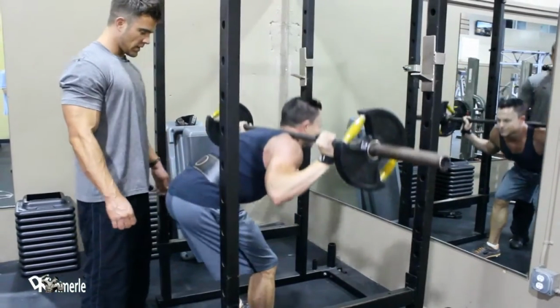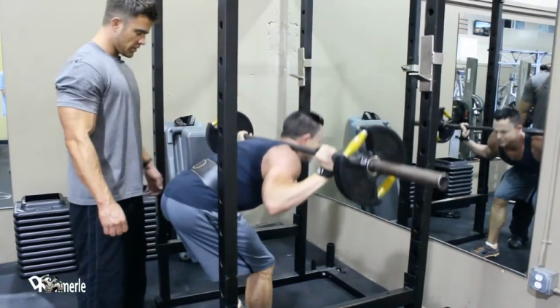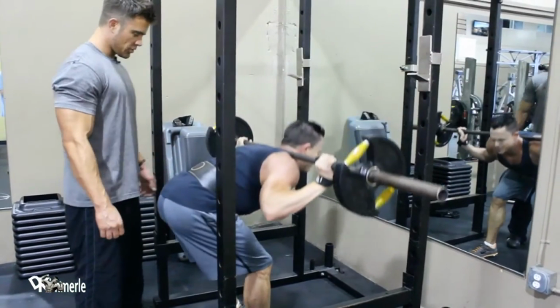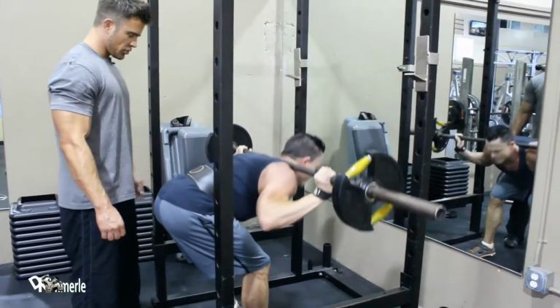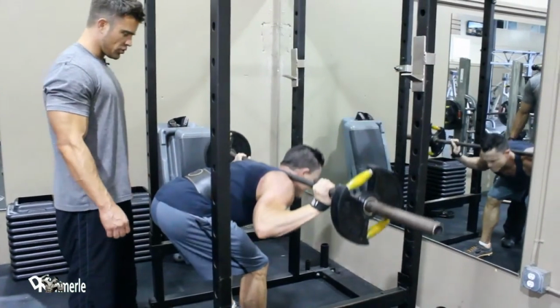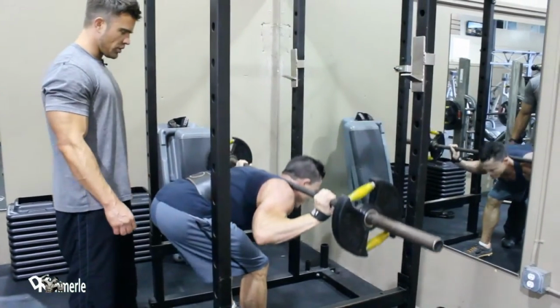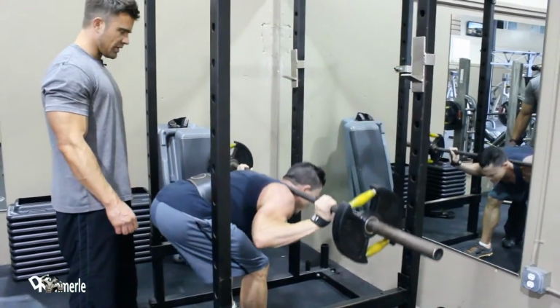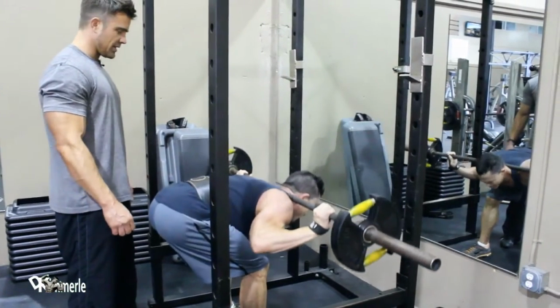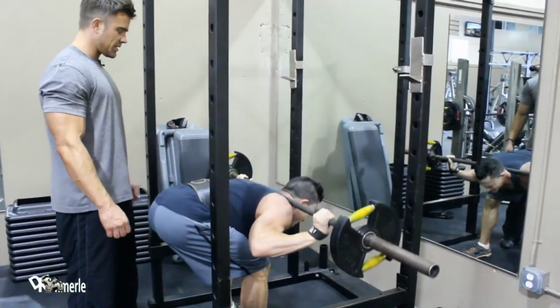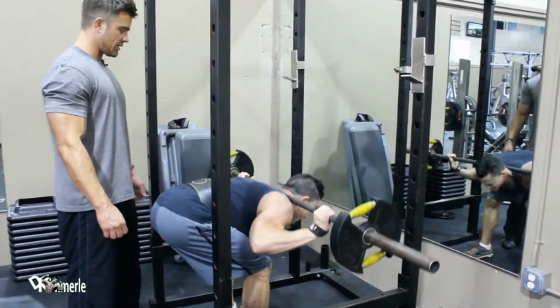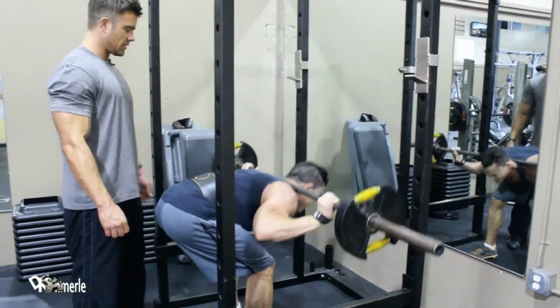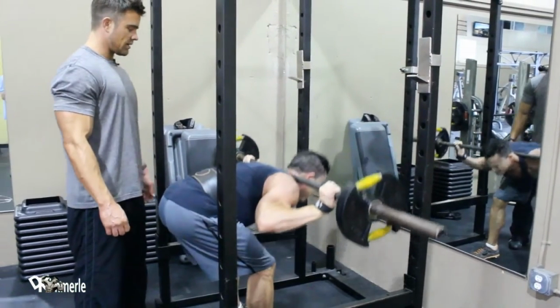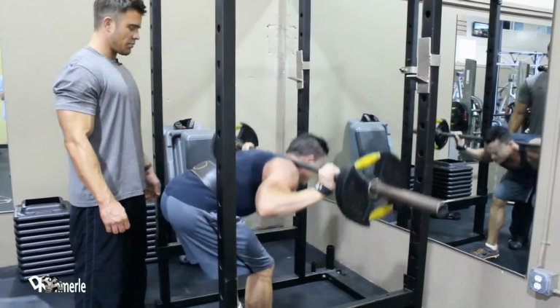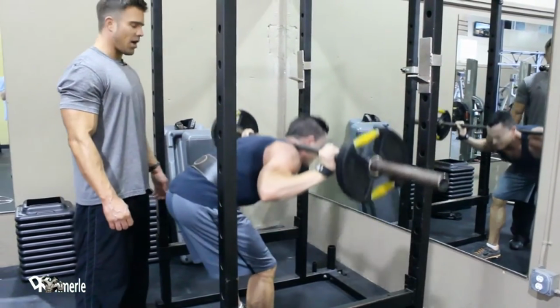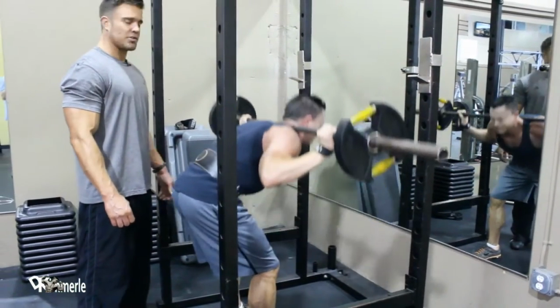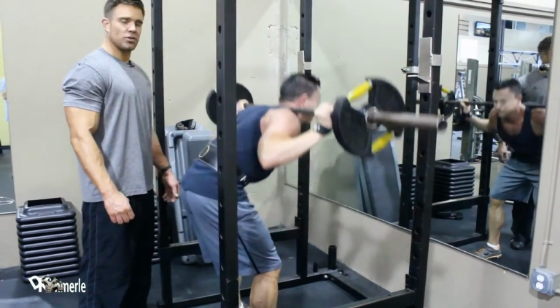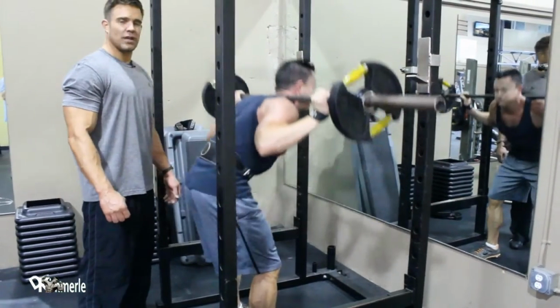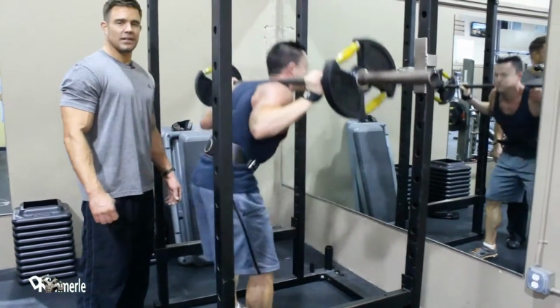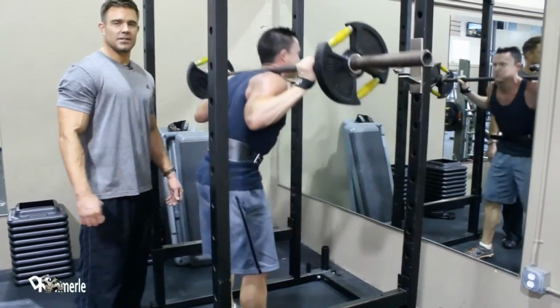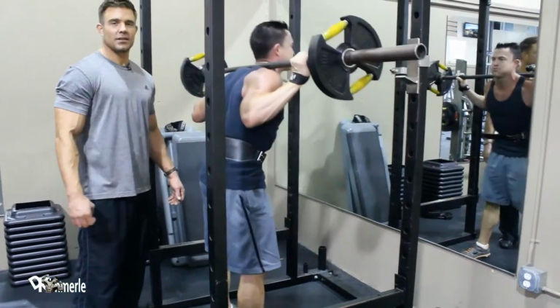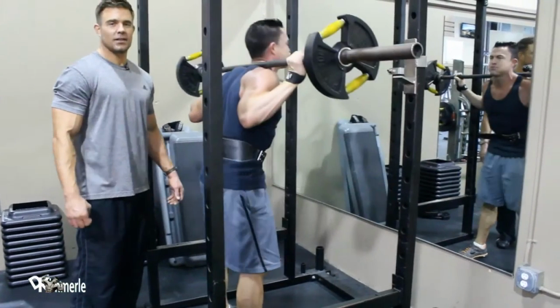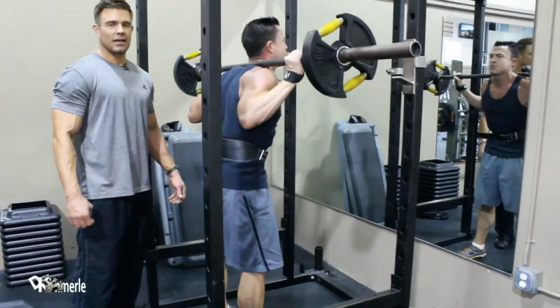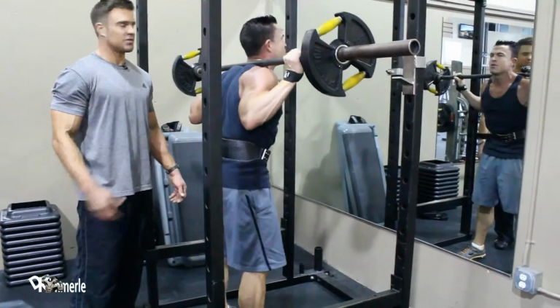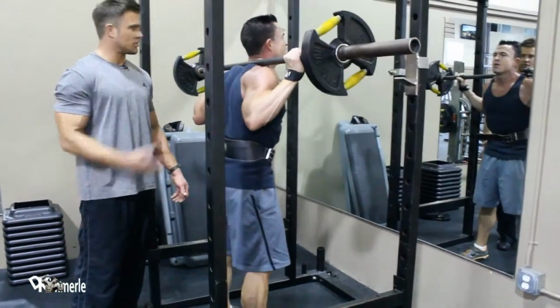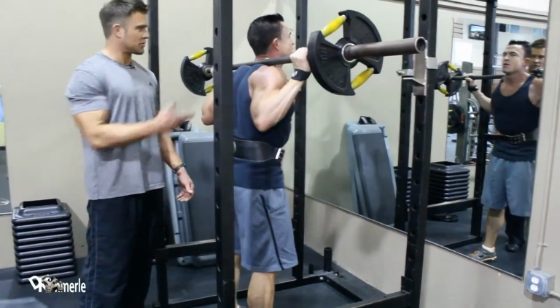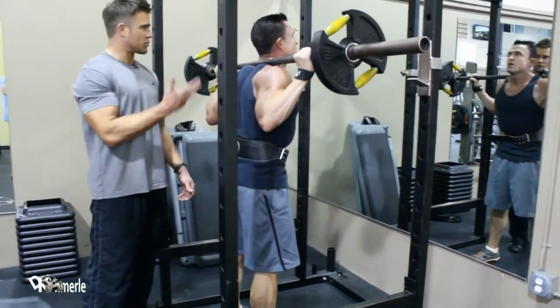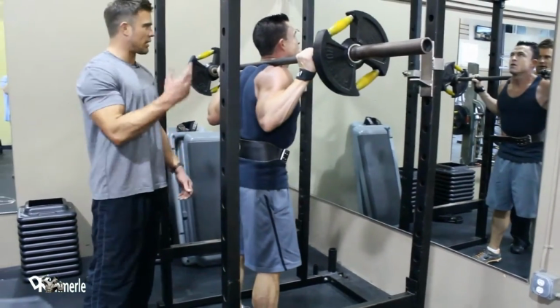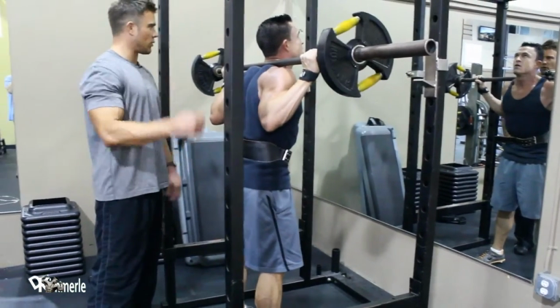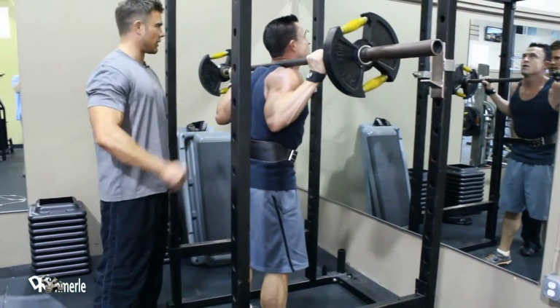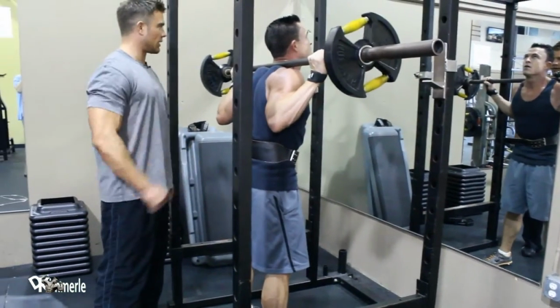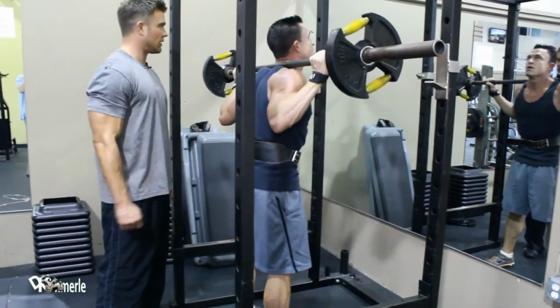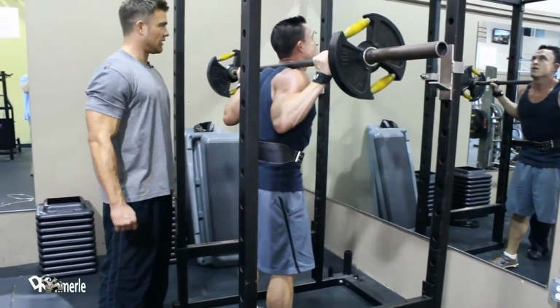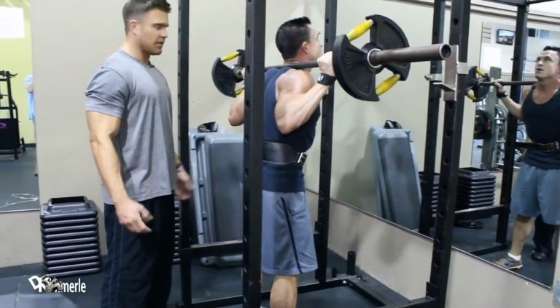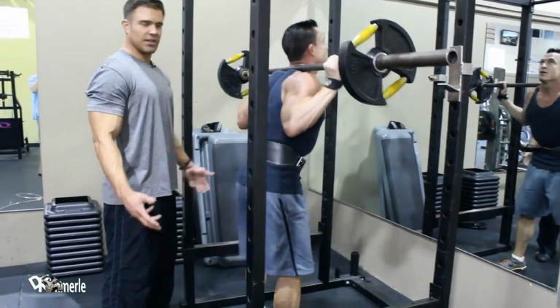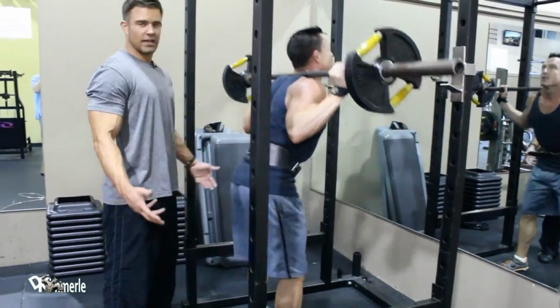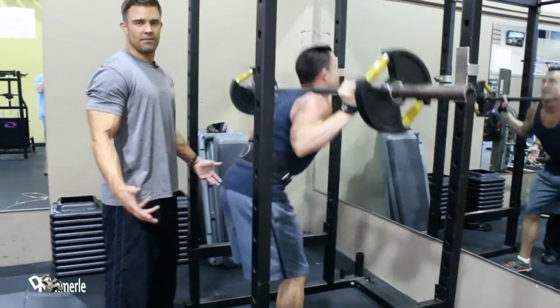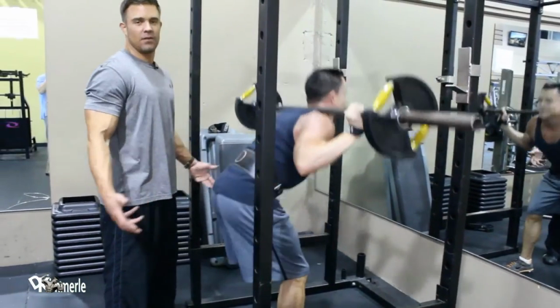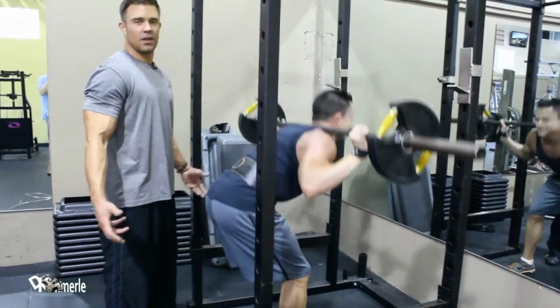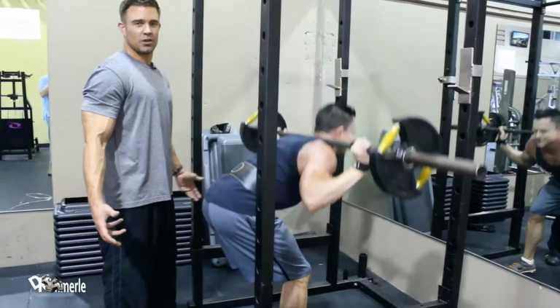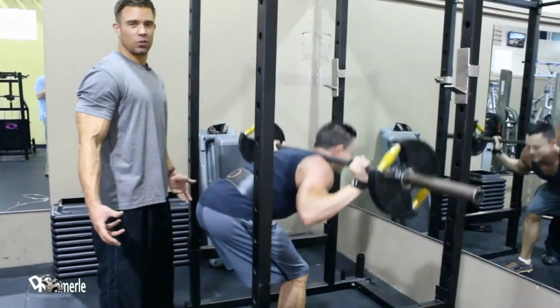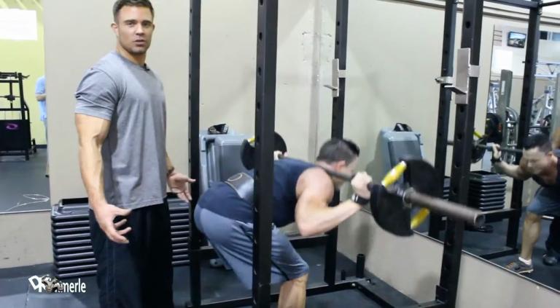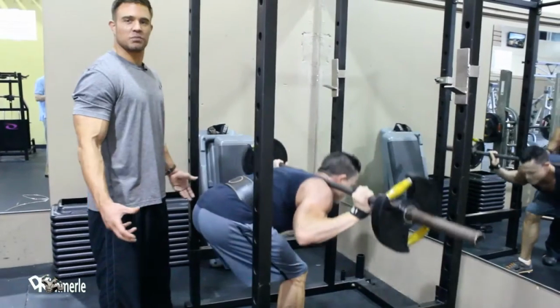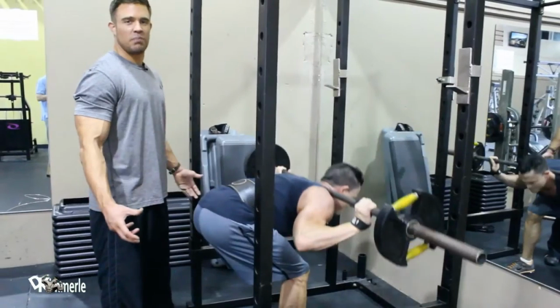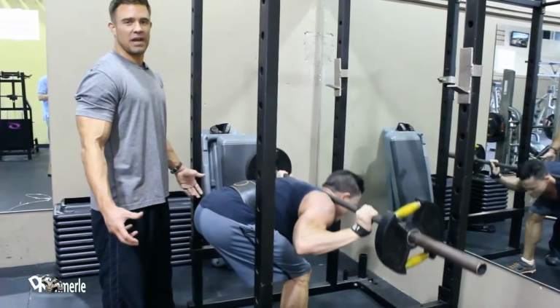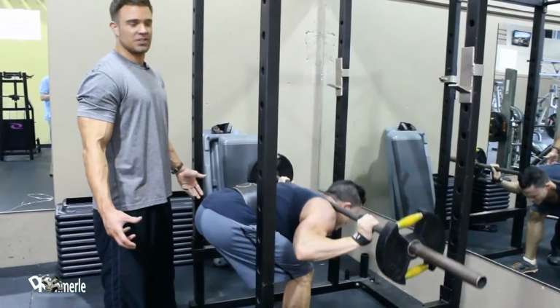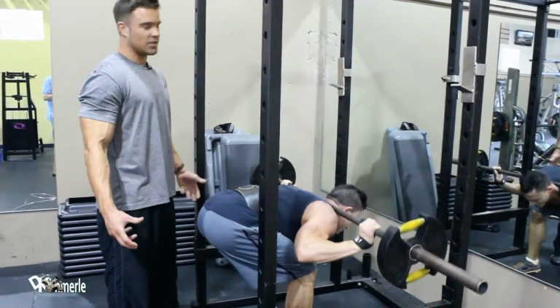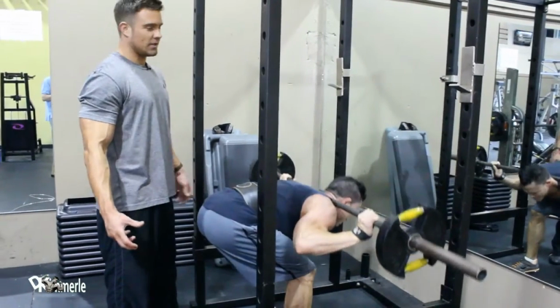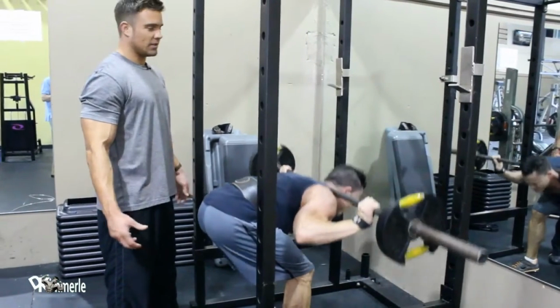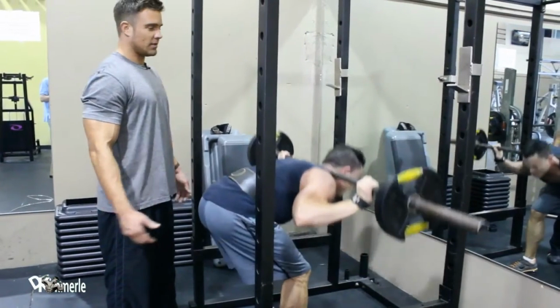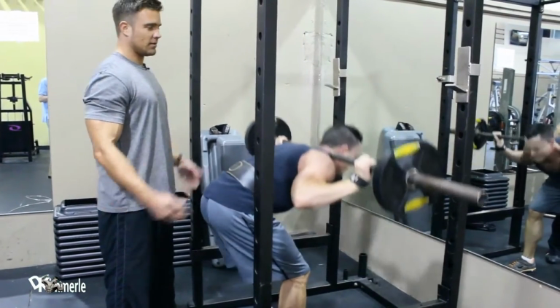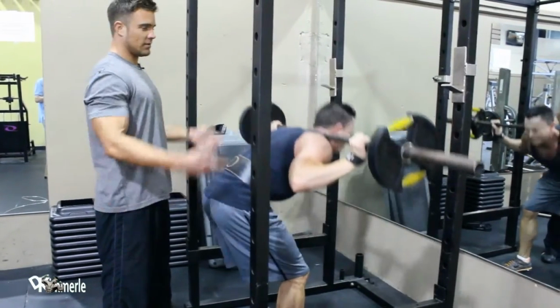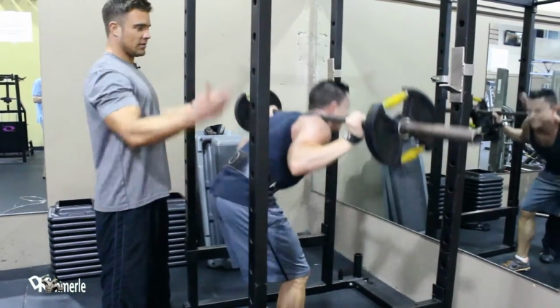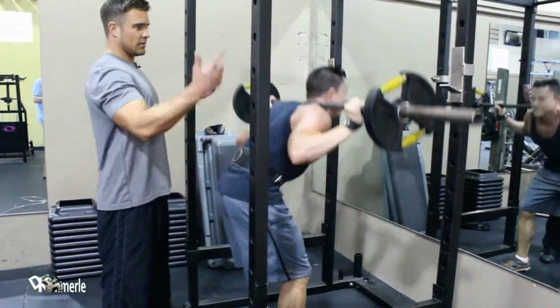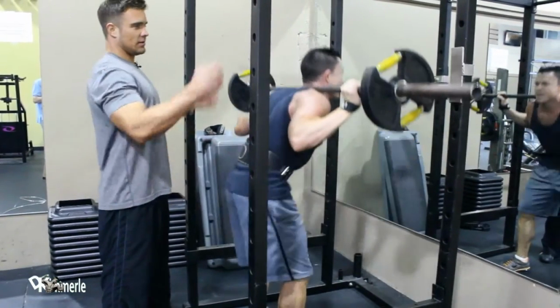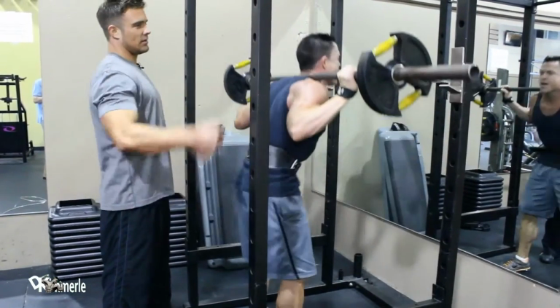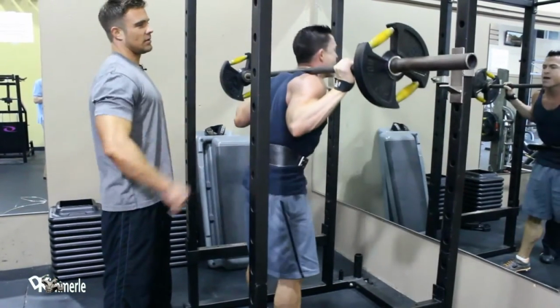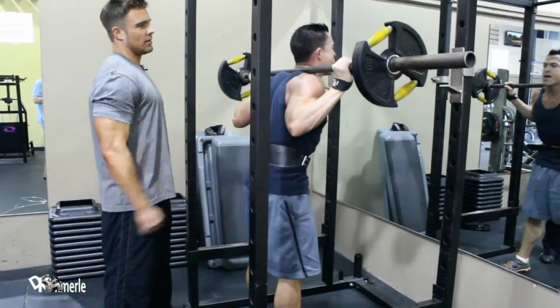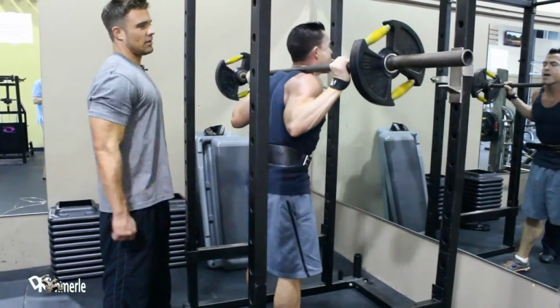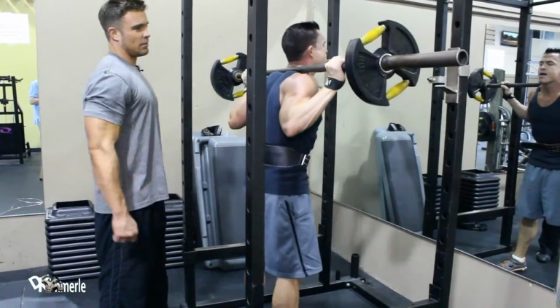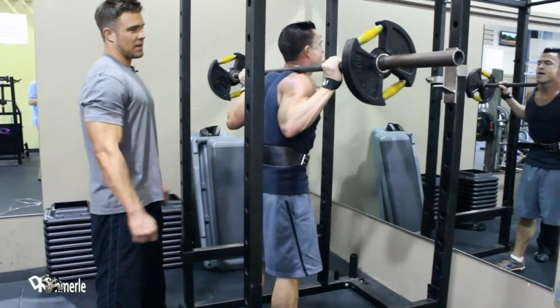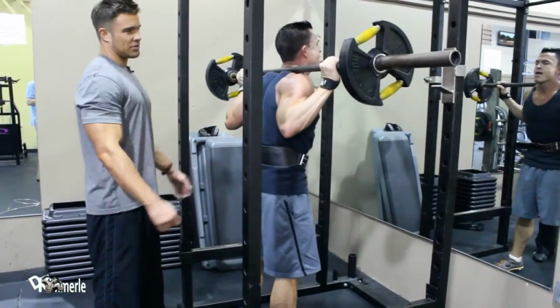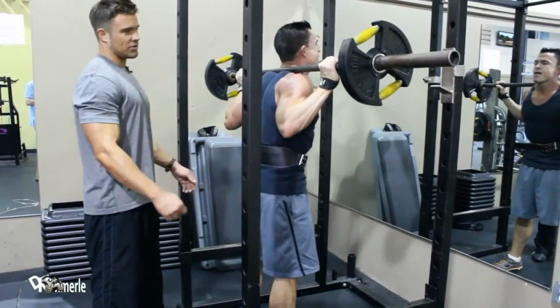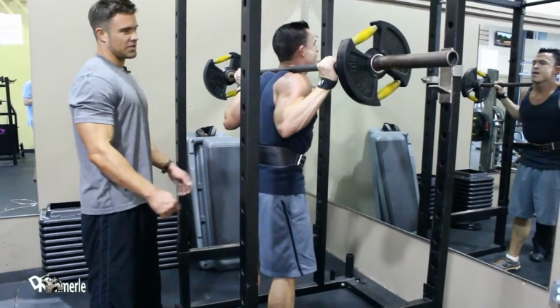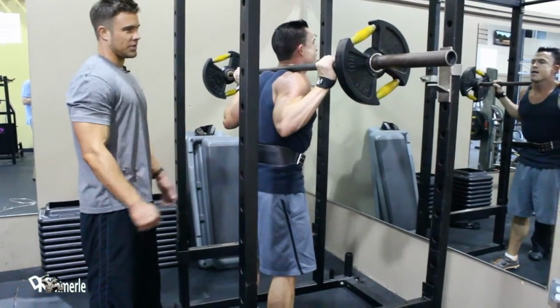As you're doing these, I promise you — that's great wording — it feels like the world's best 100-pound stretch.